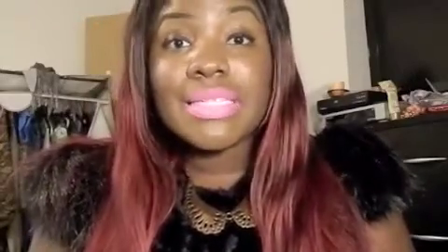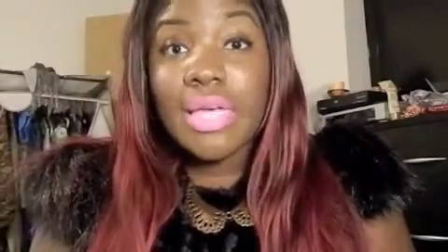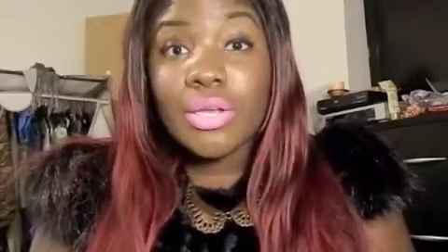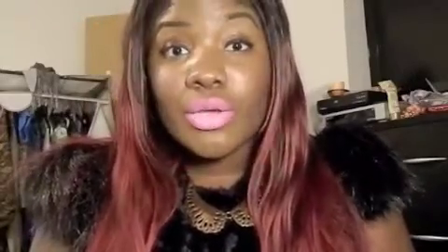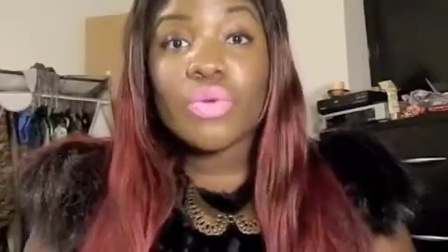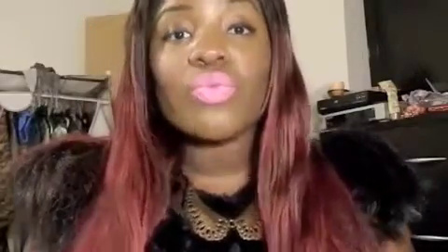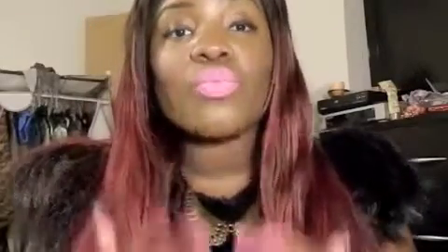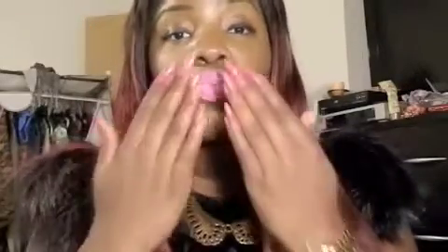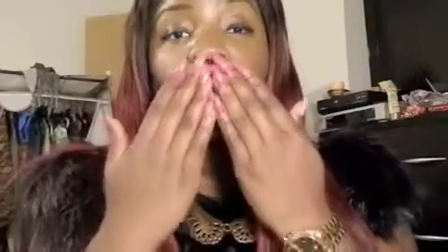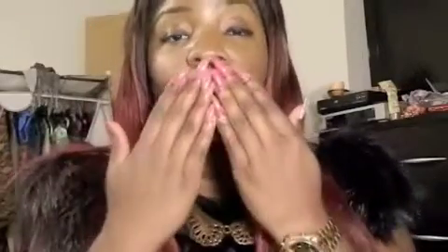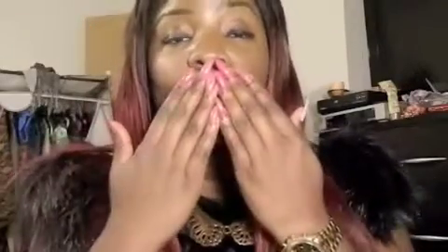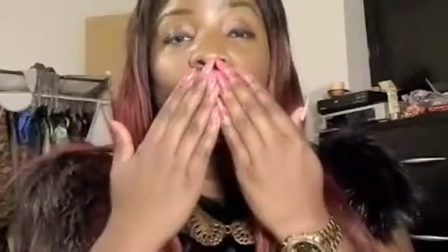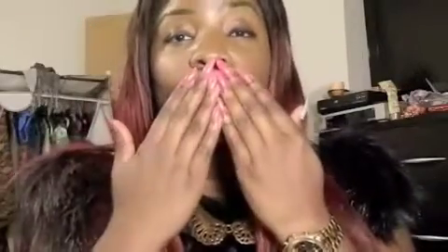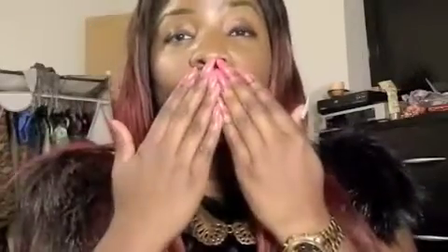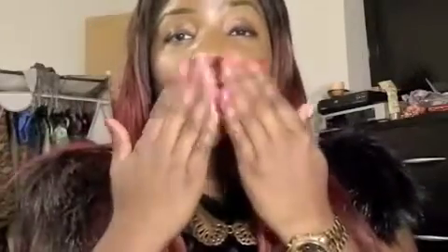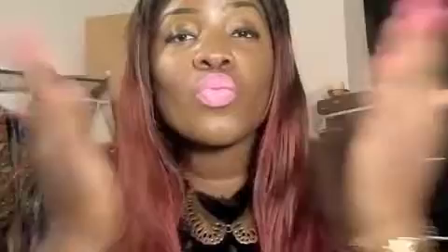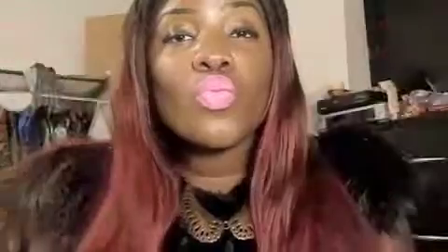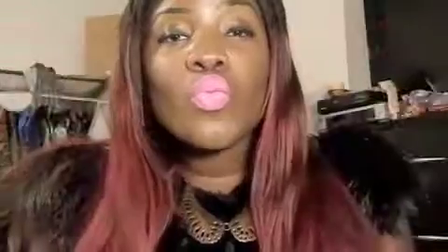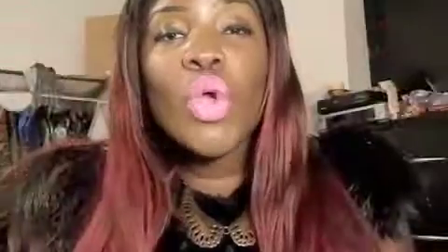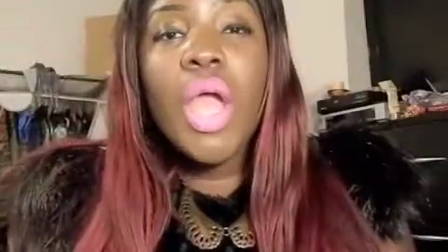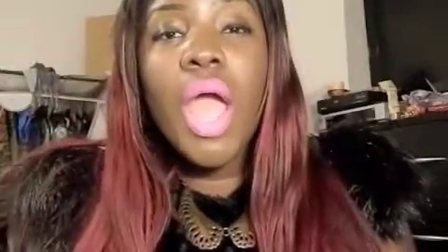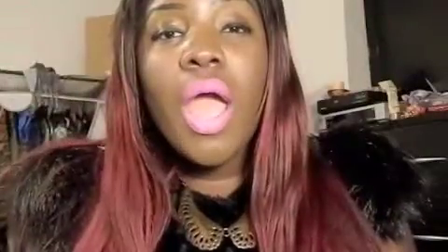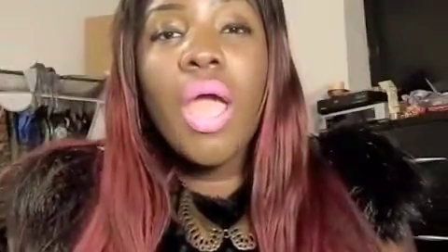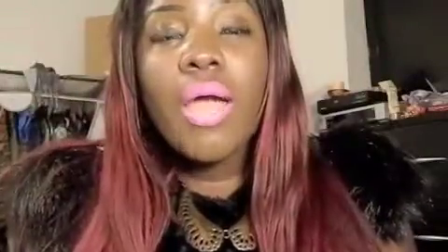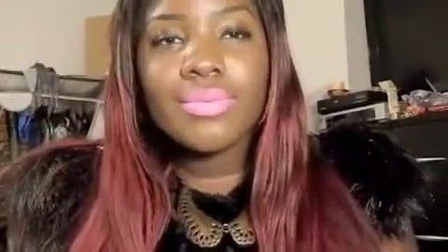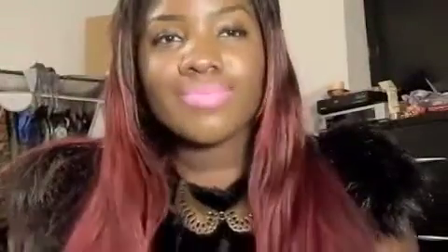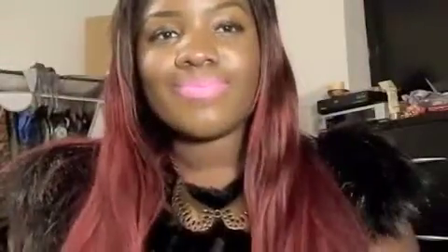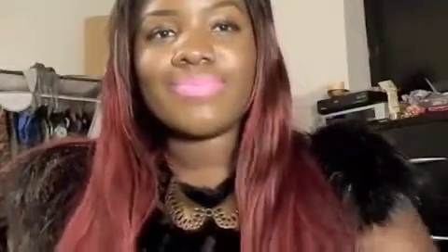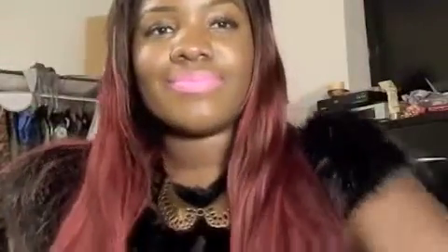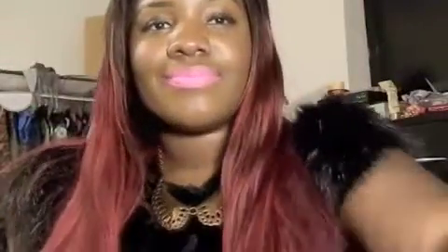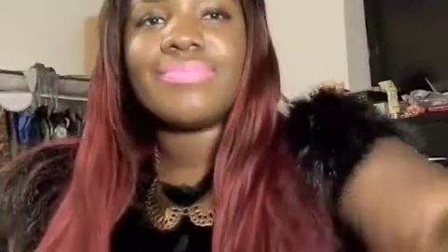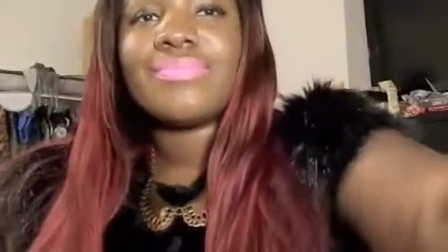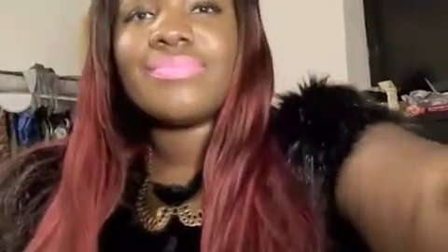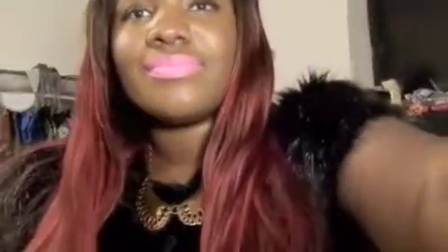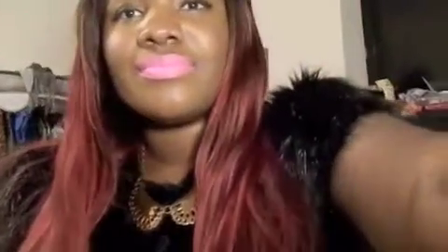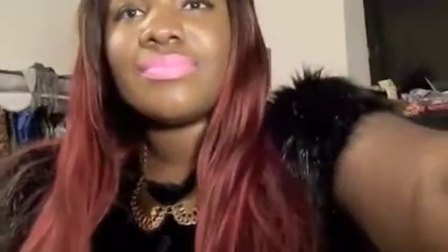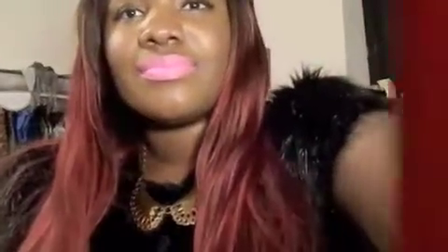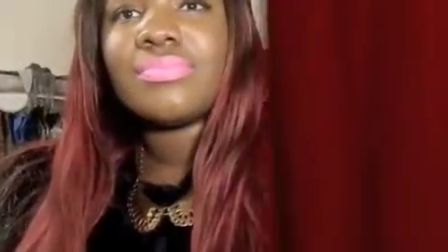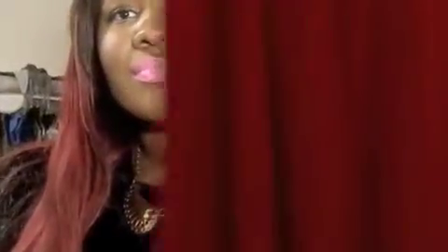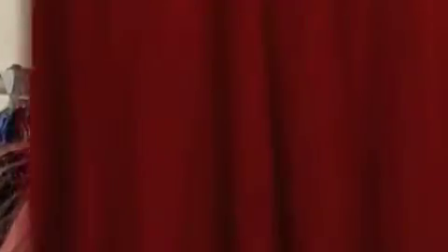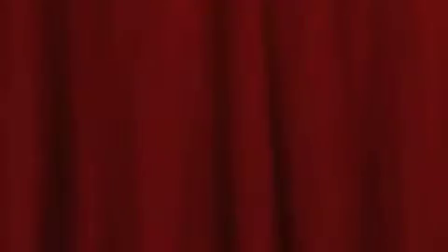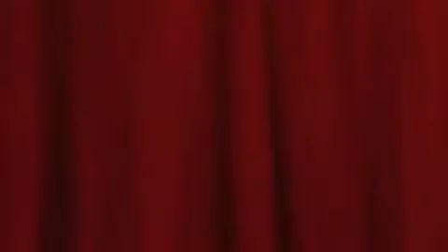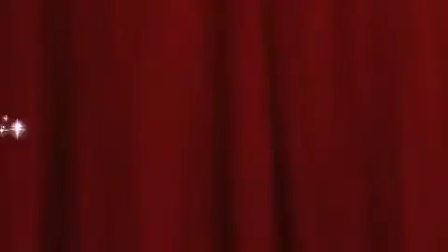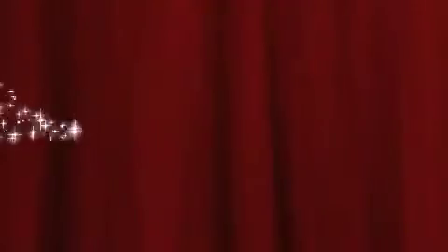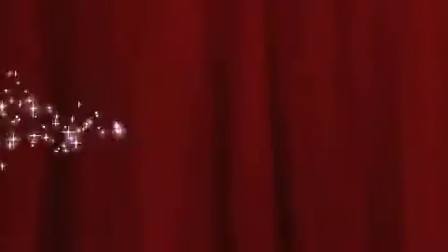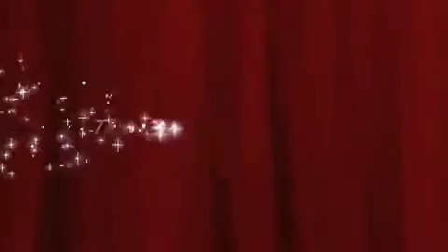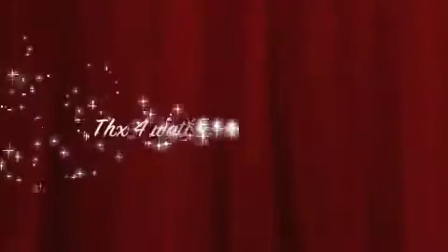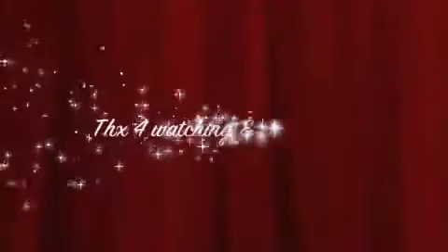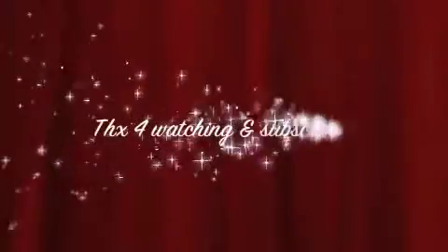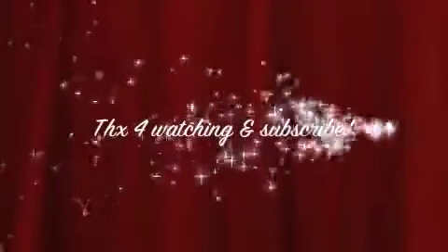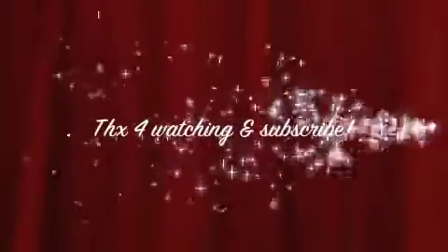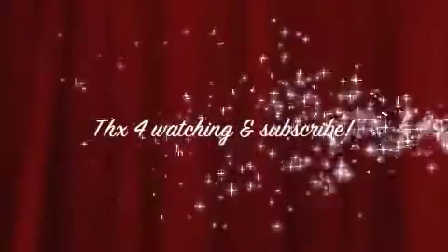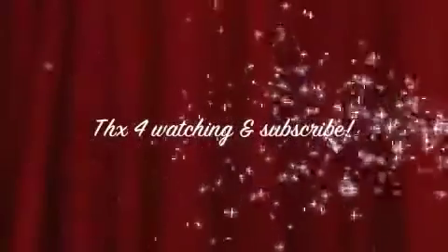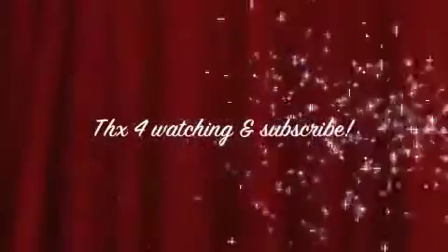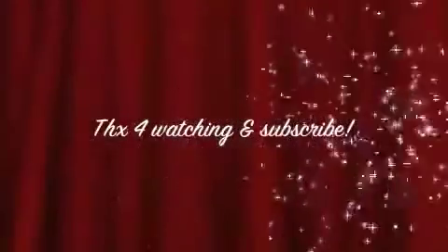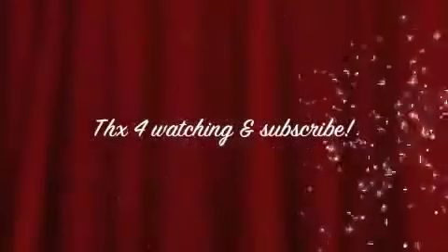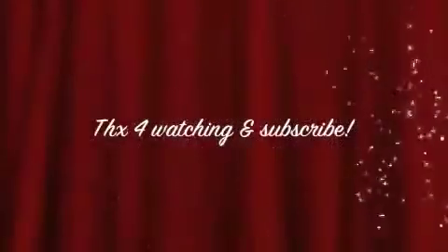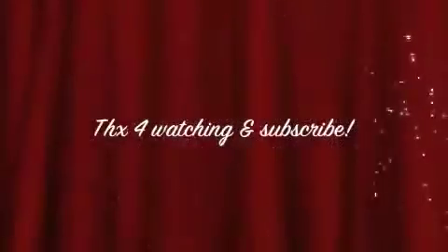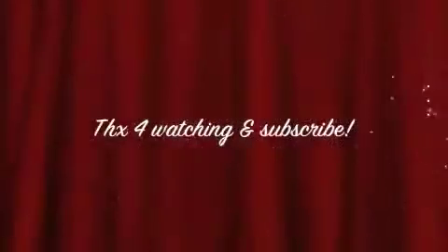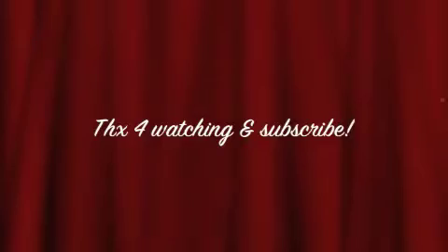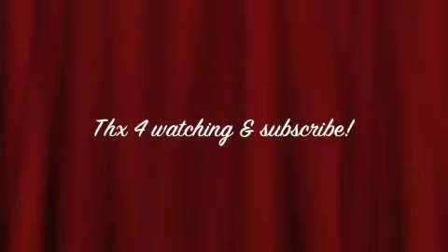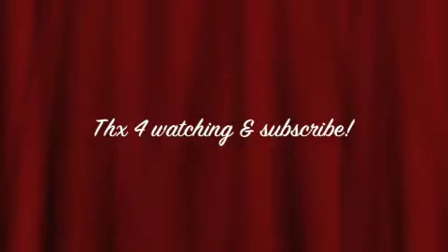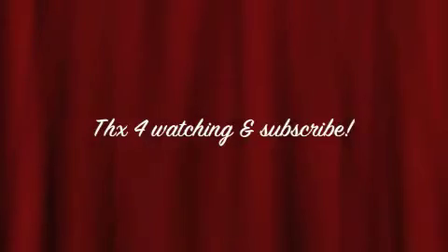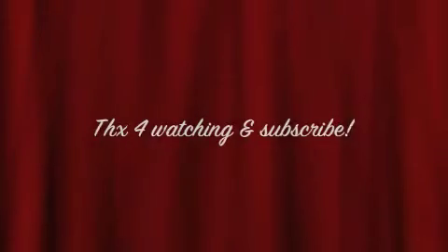Thanks for watching, and please subscribe to my channel.